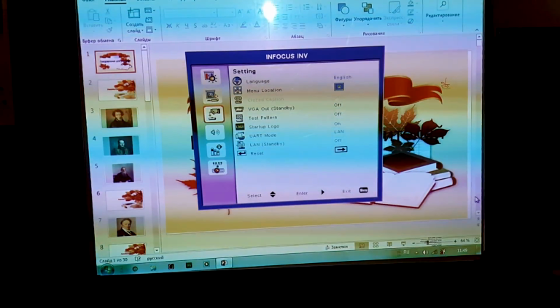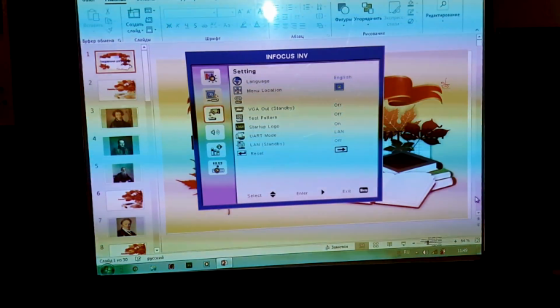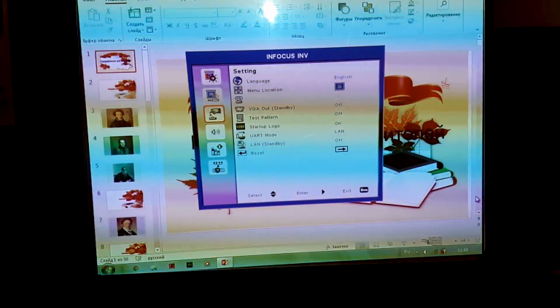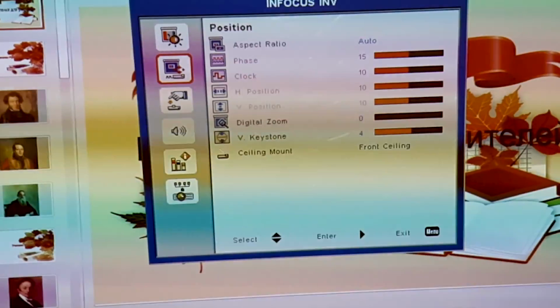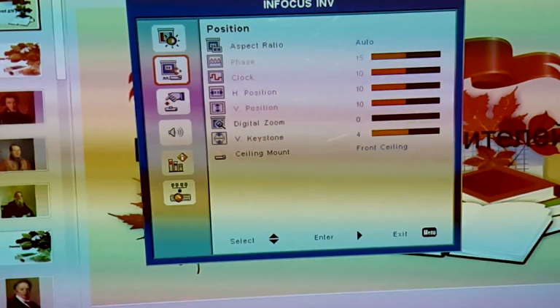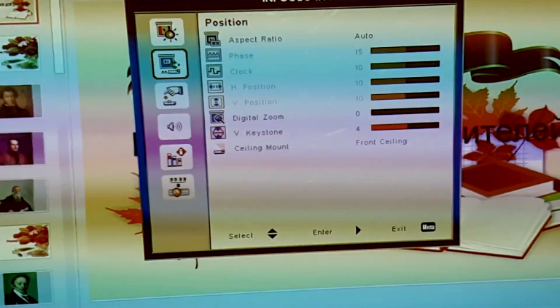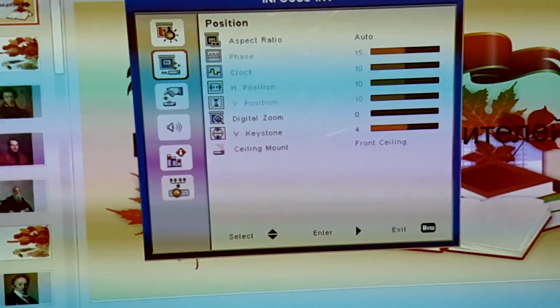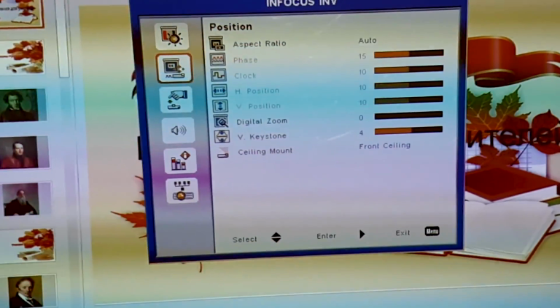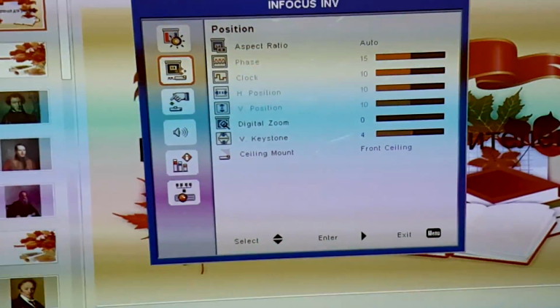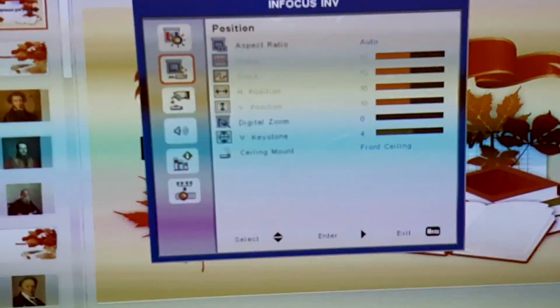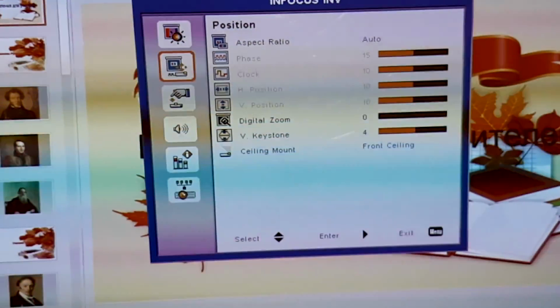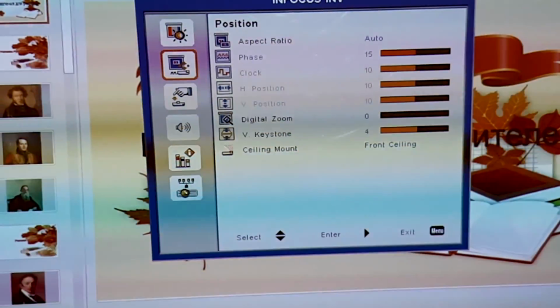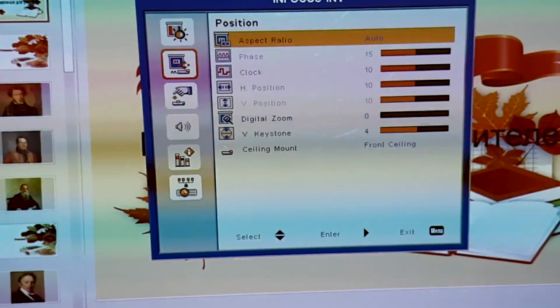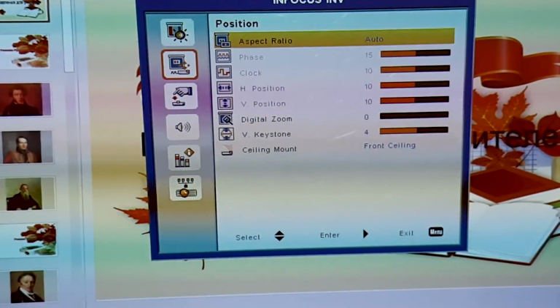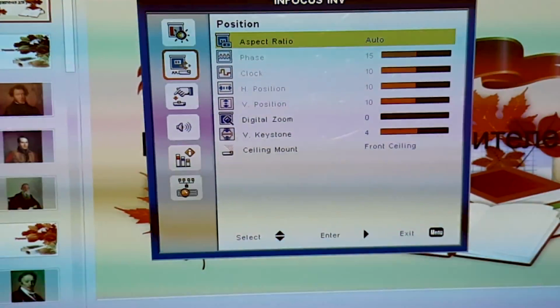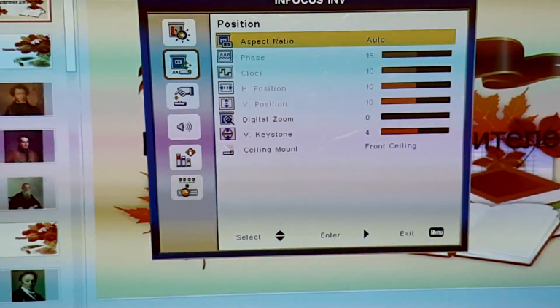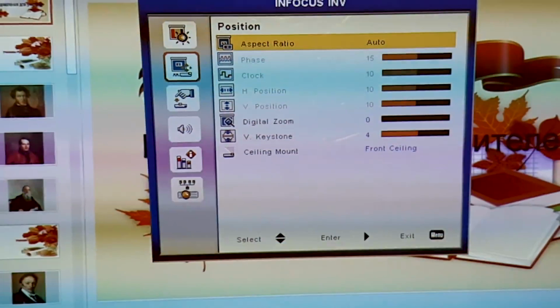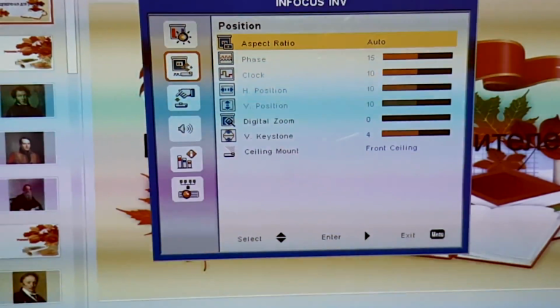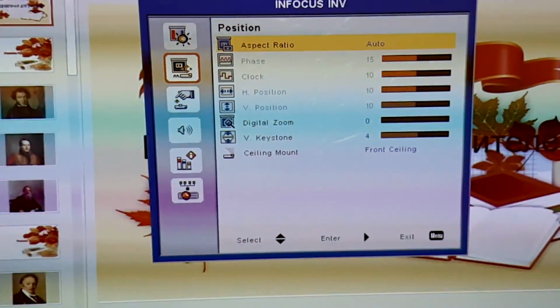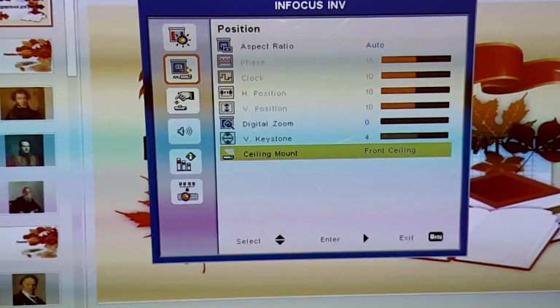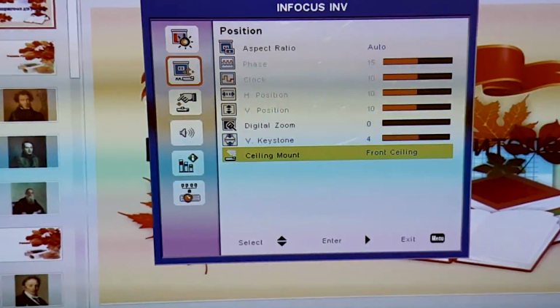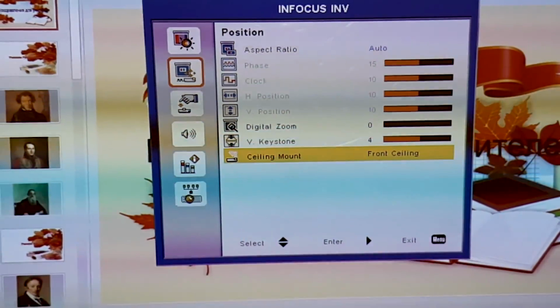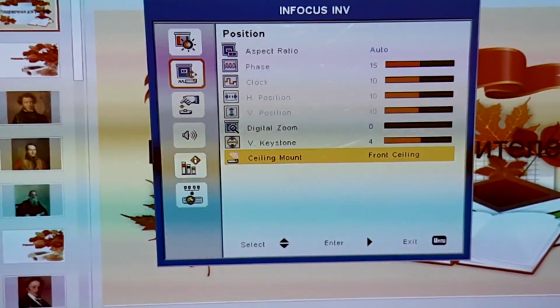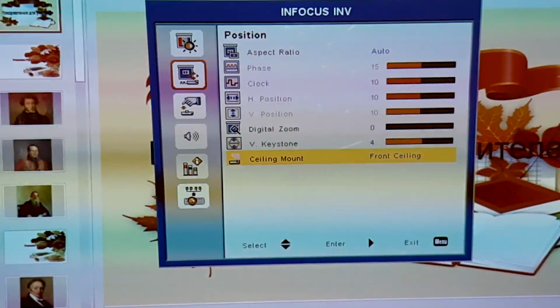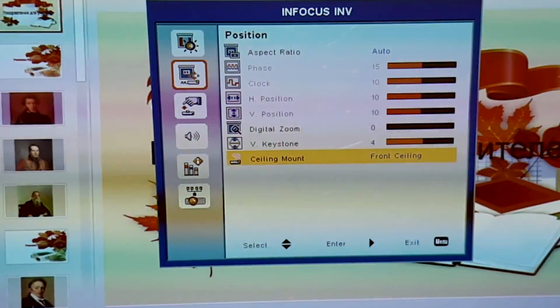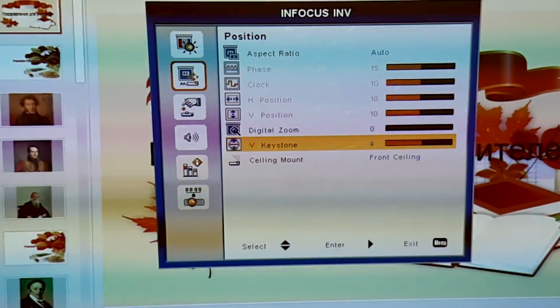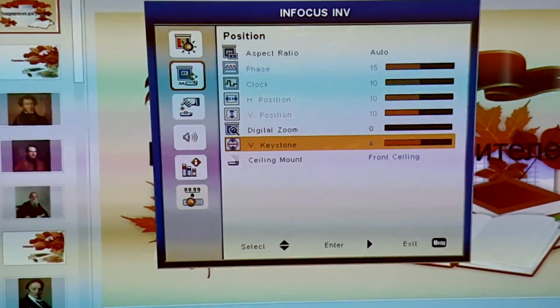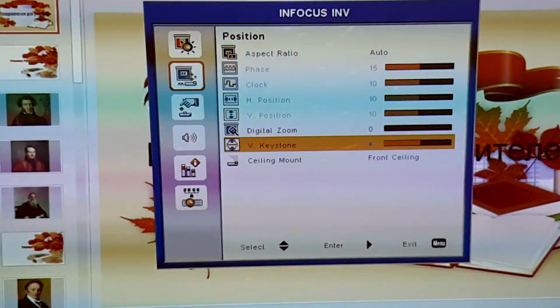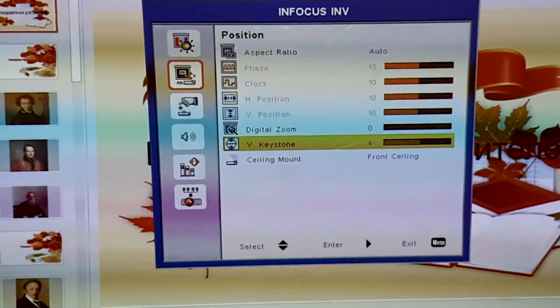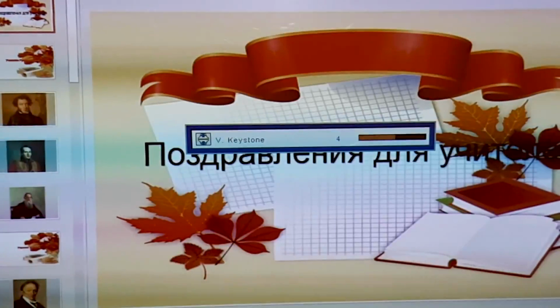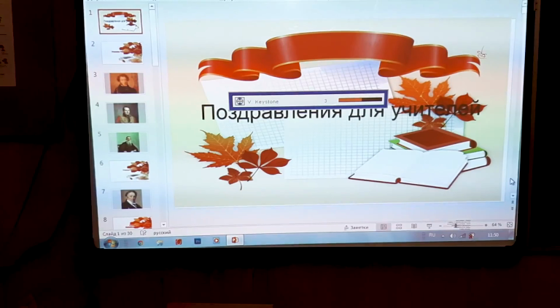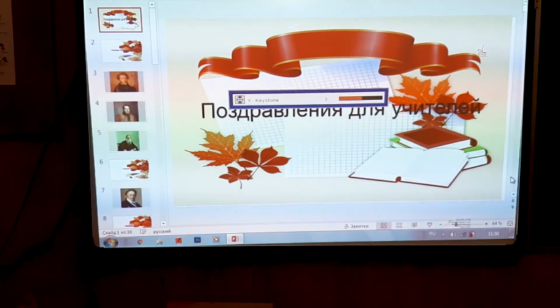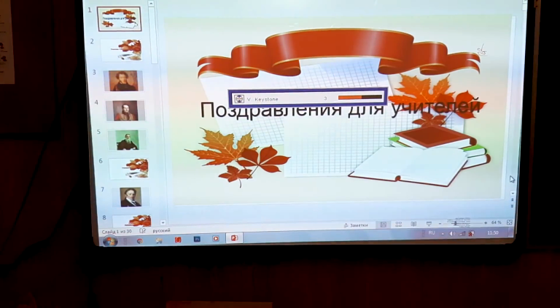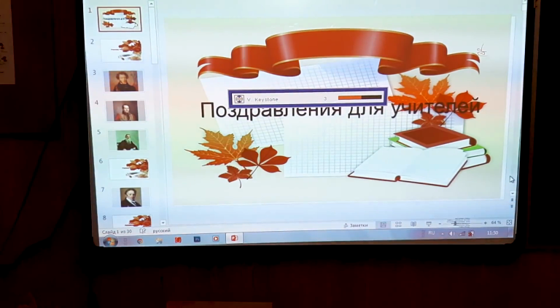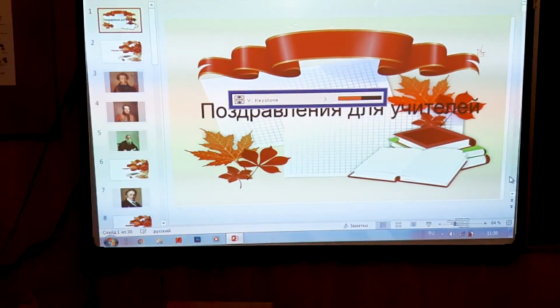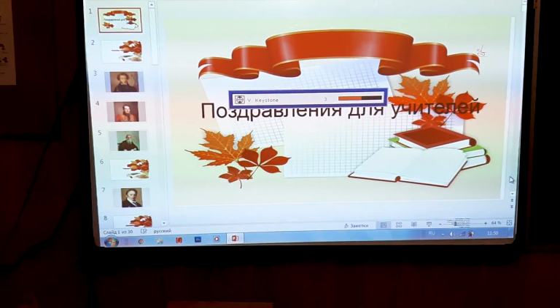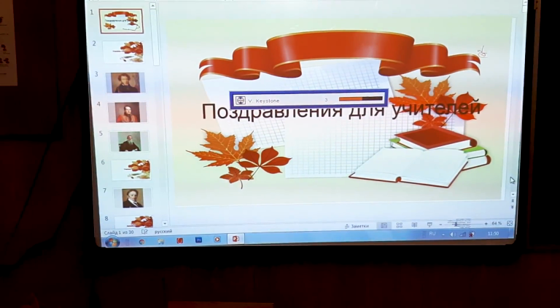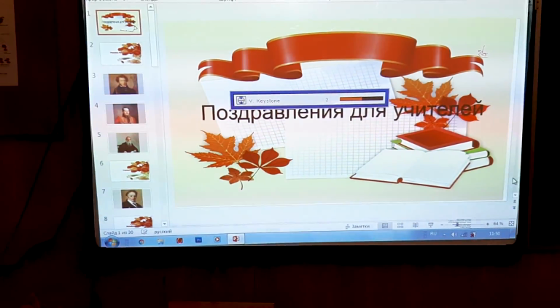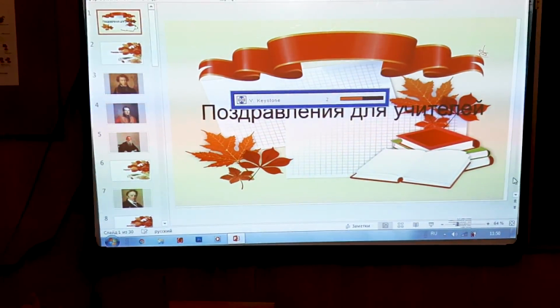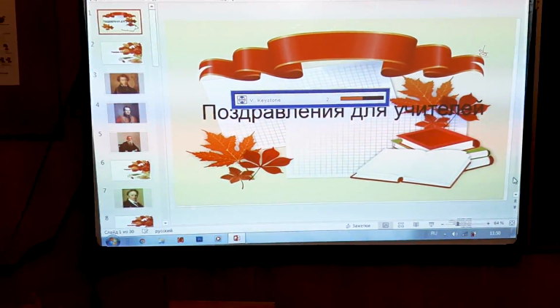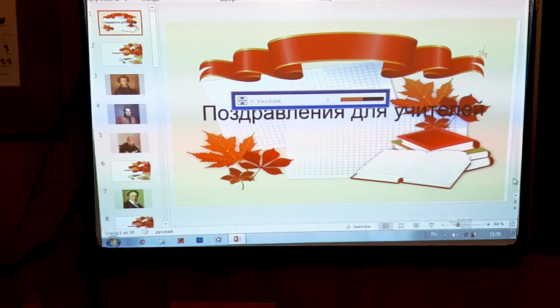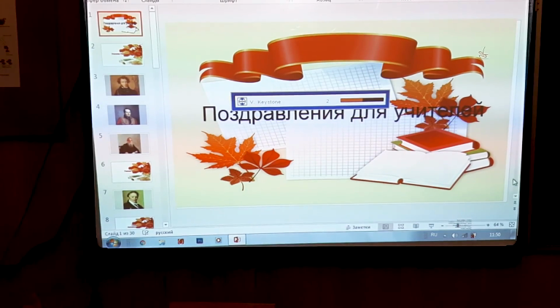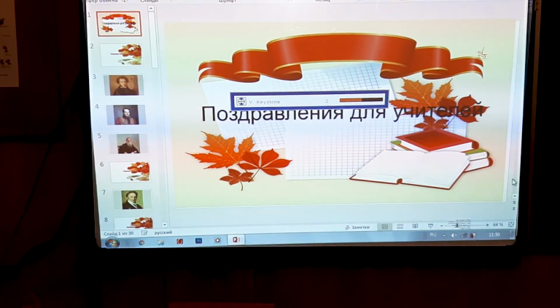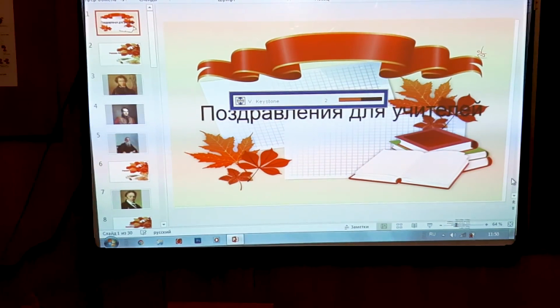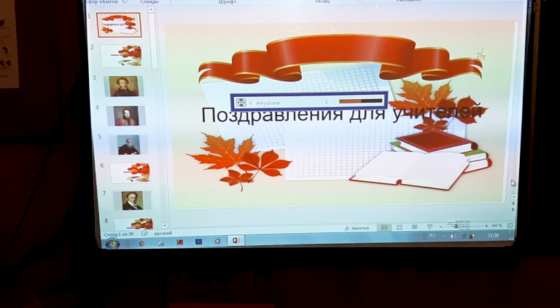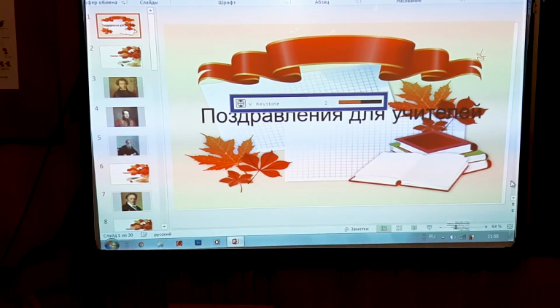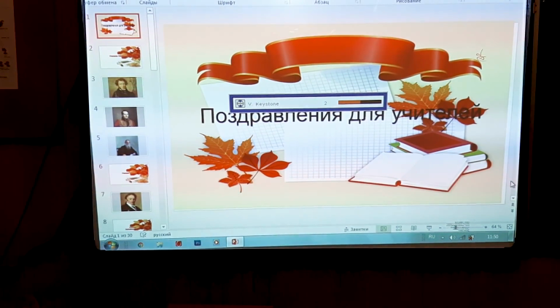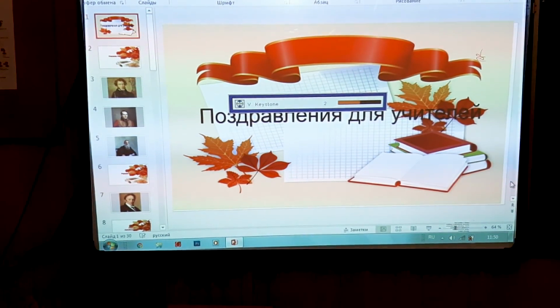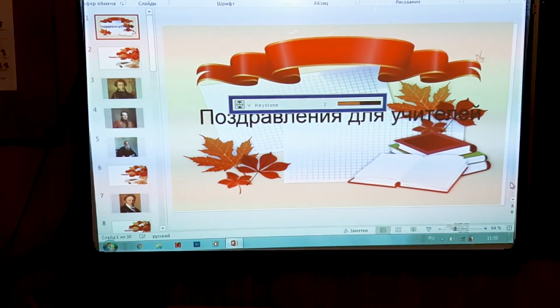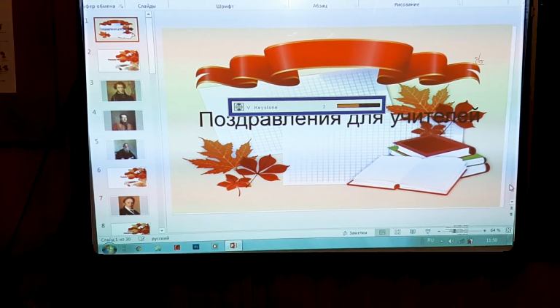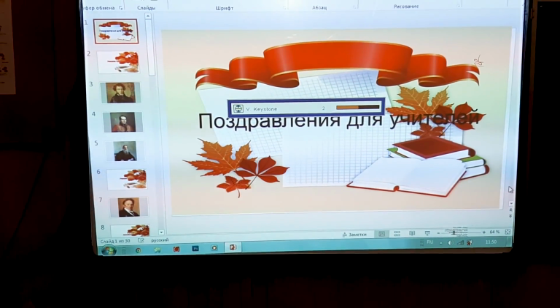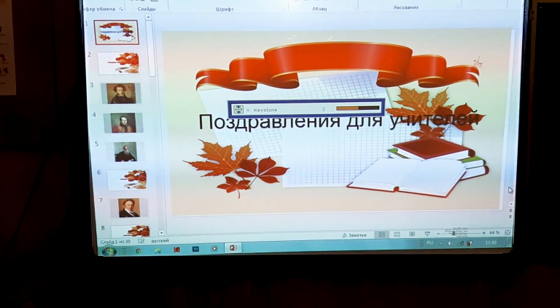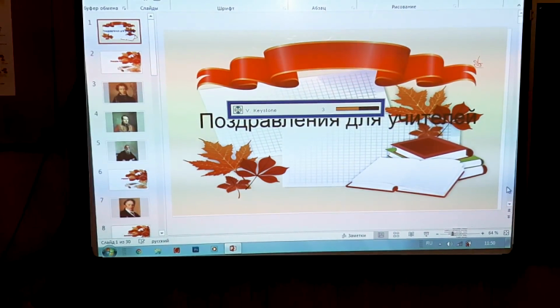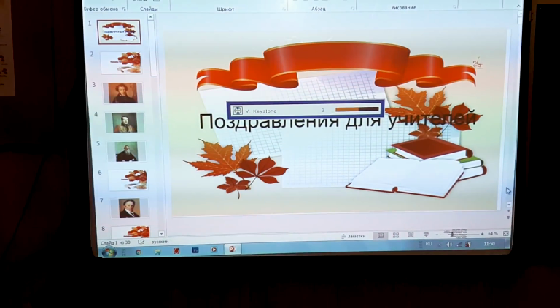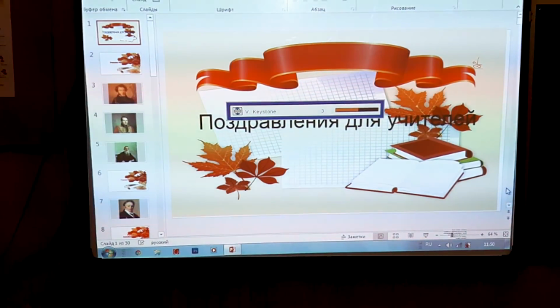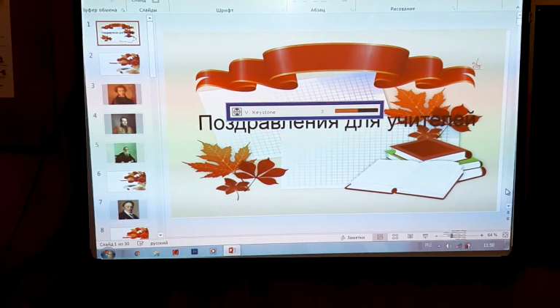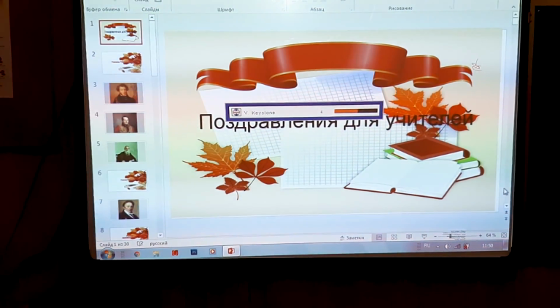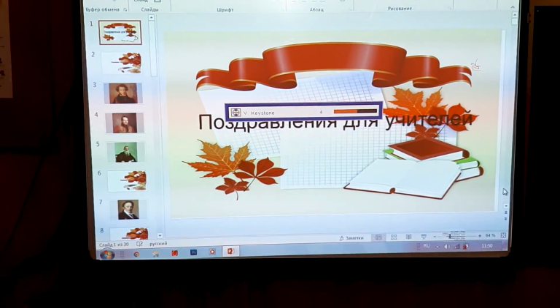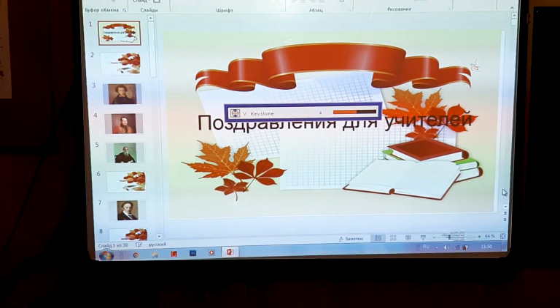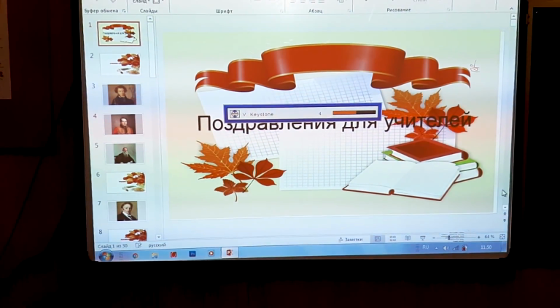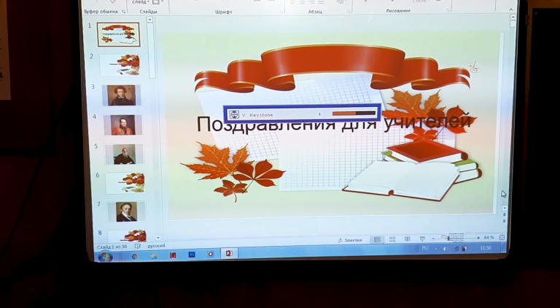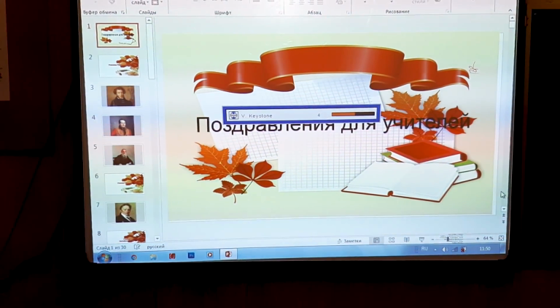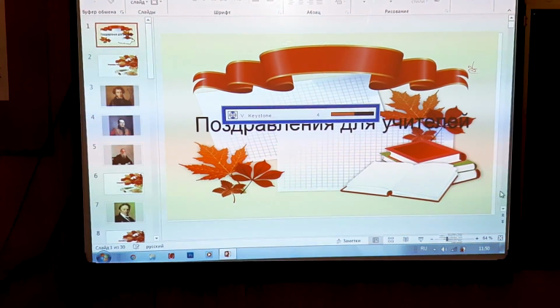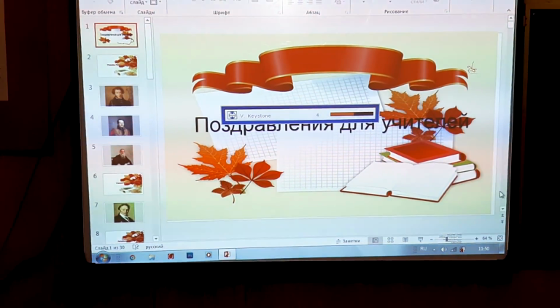We can select the menu of the projector and select the mode of the project. We can select the mode — 1 or 1.